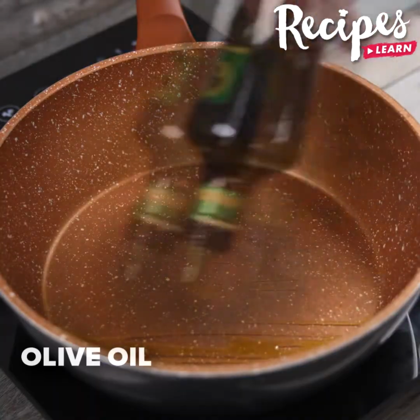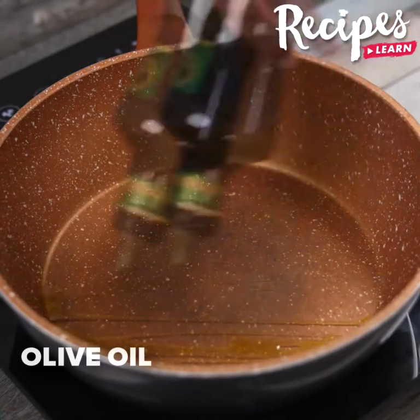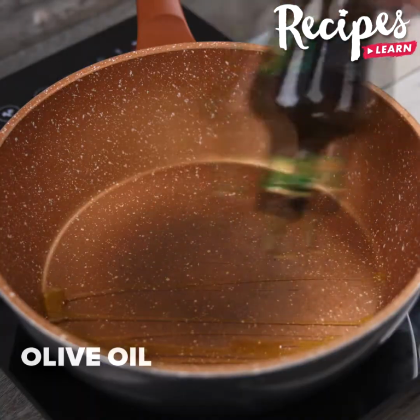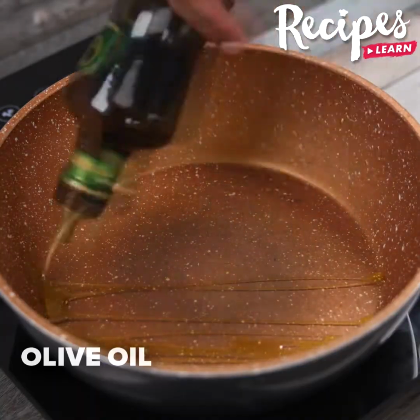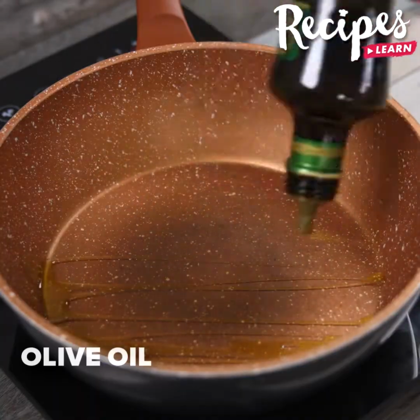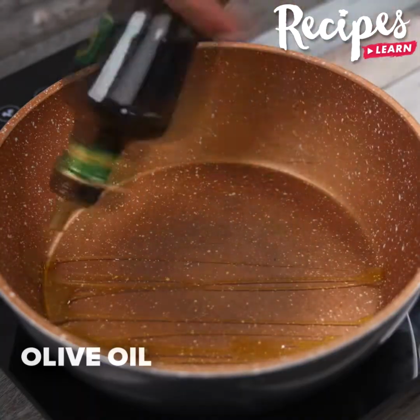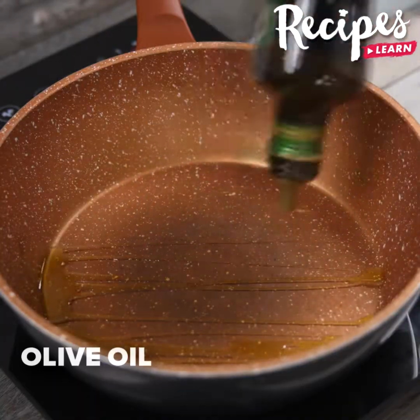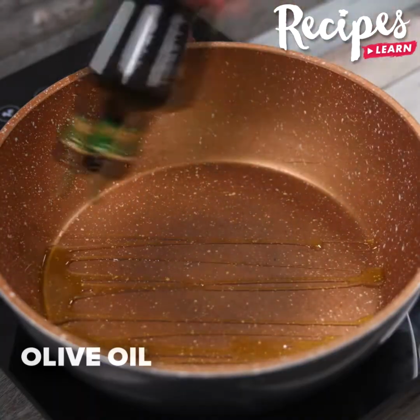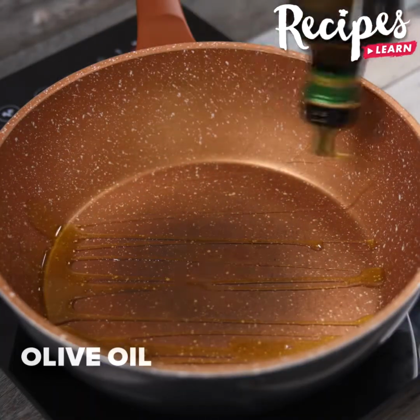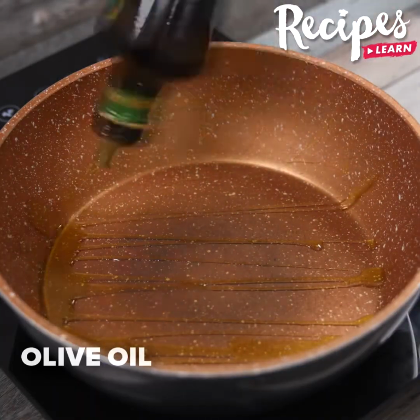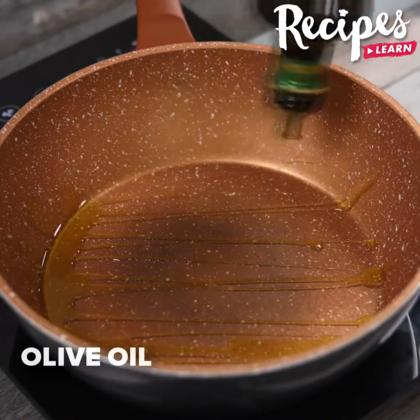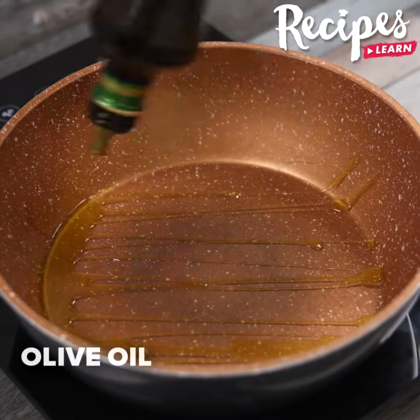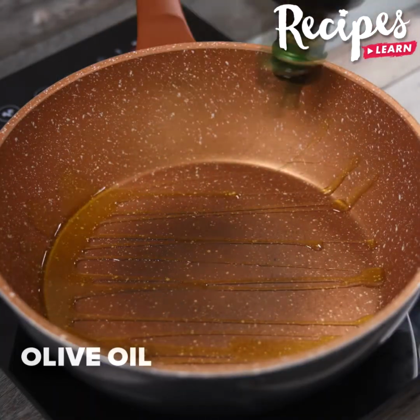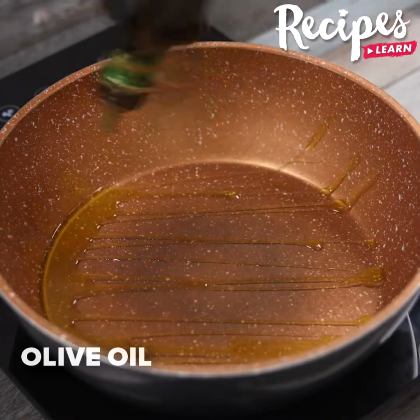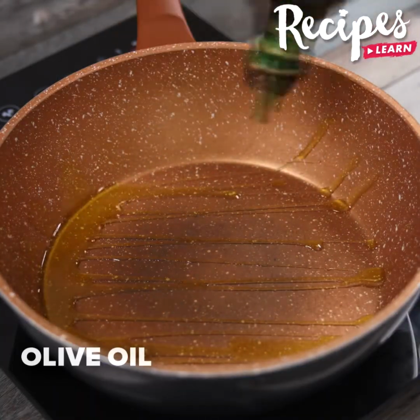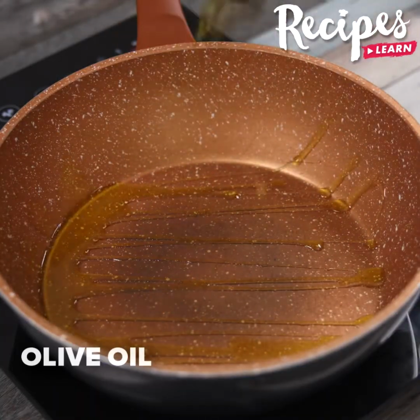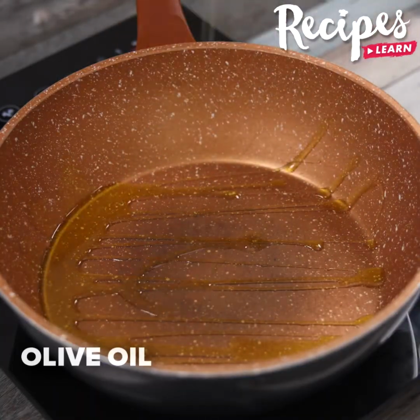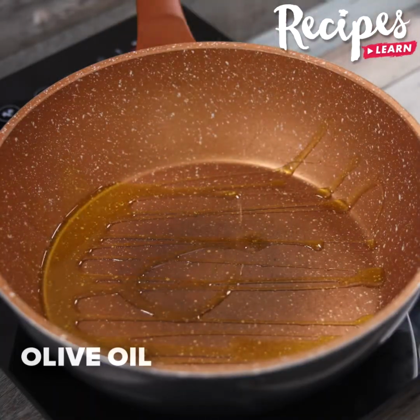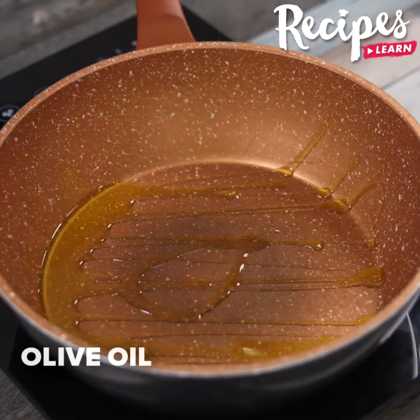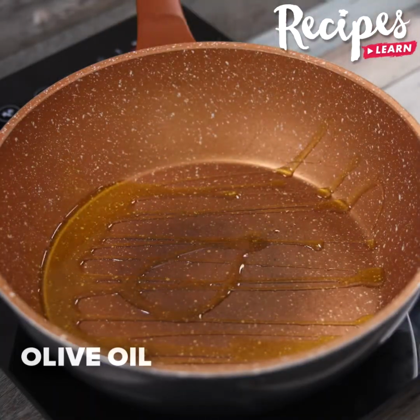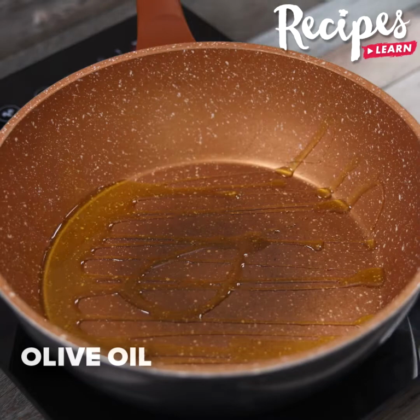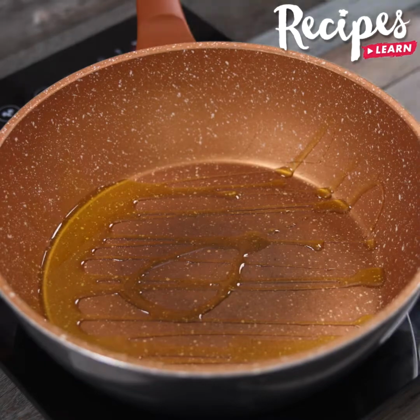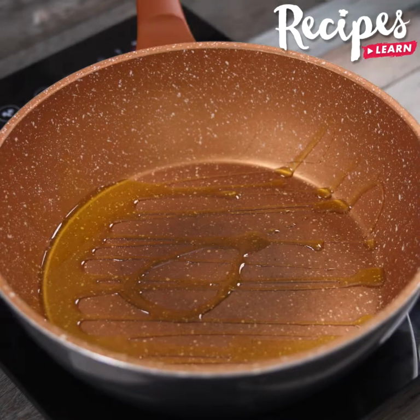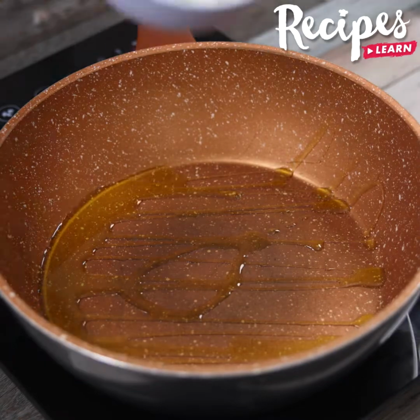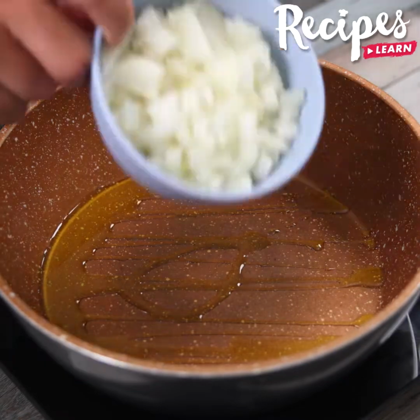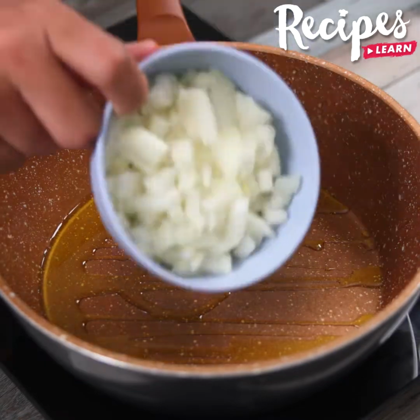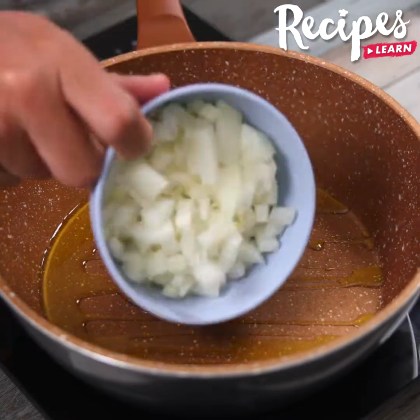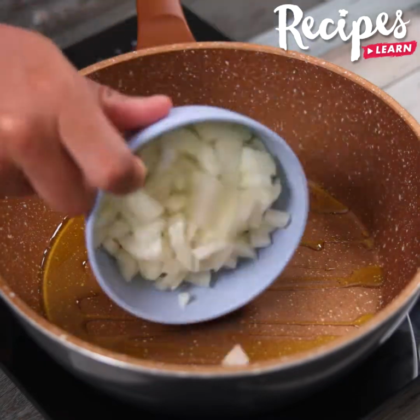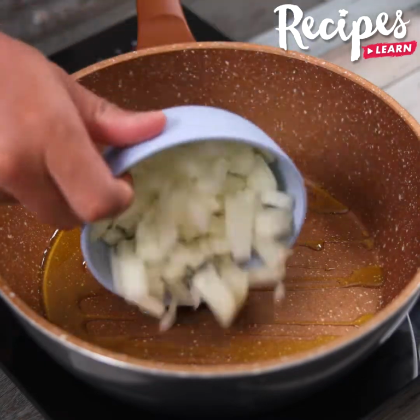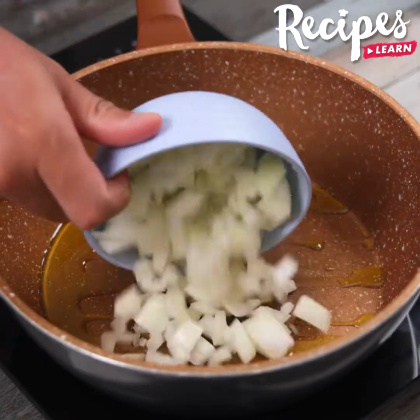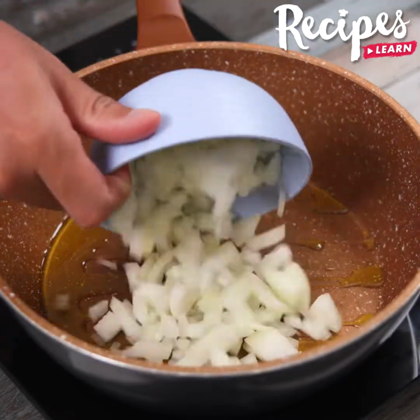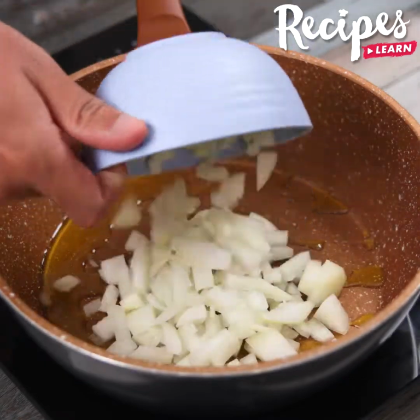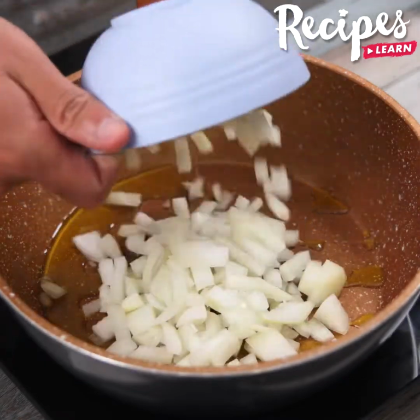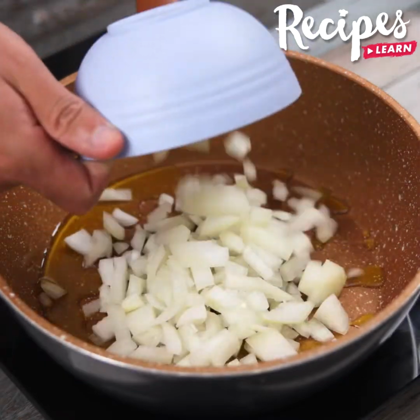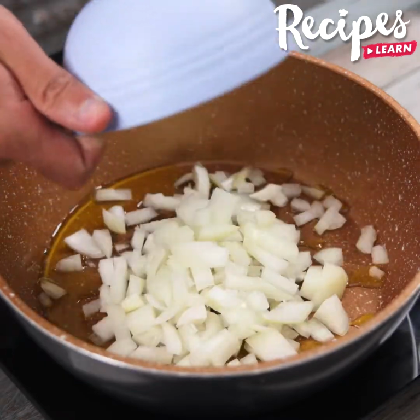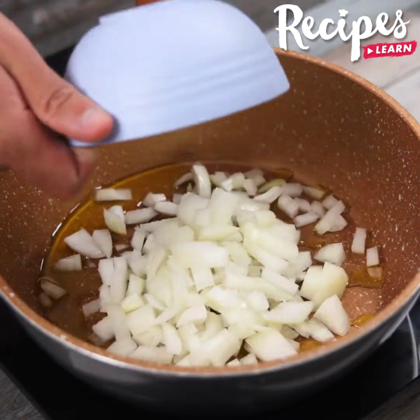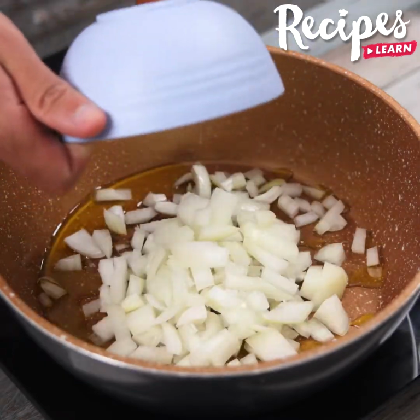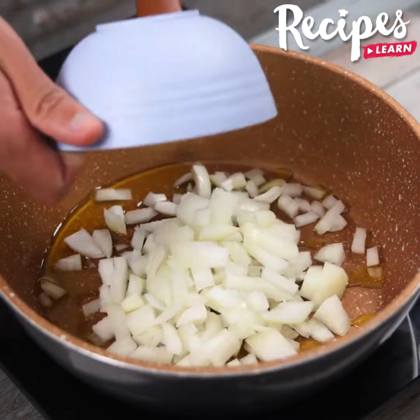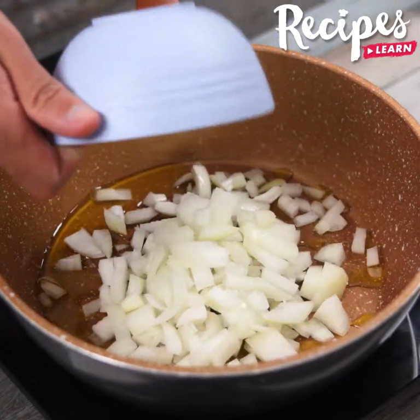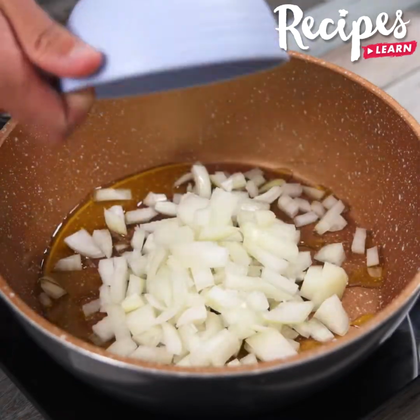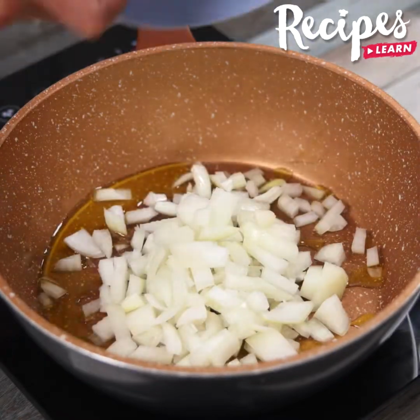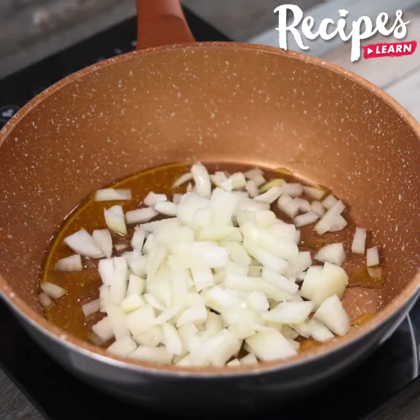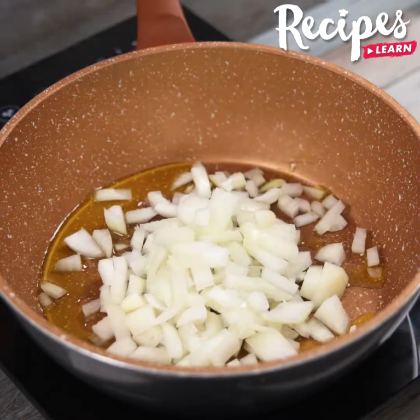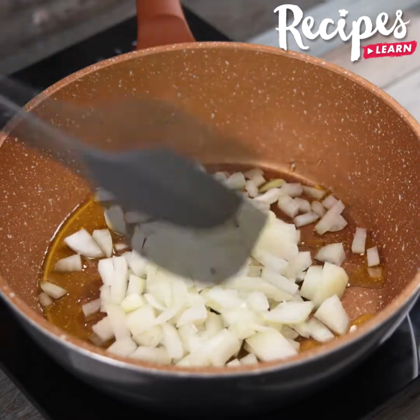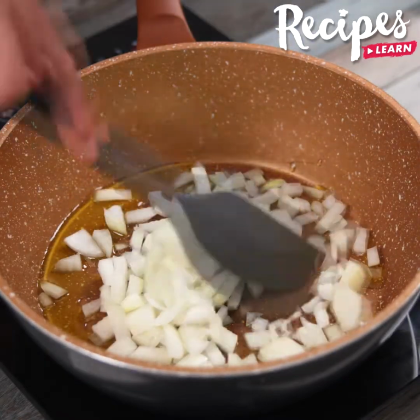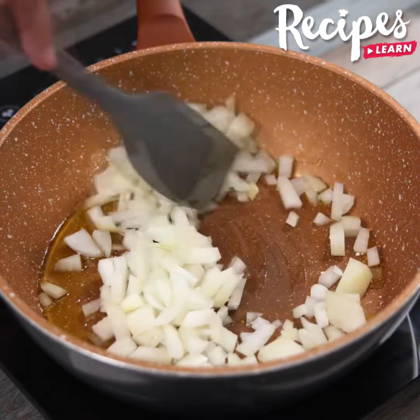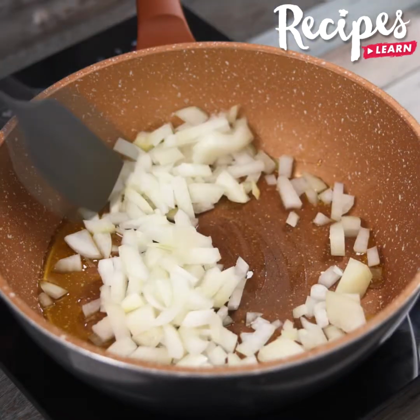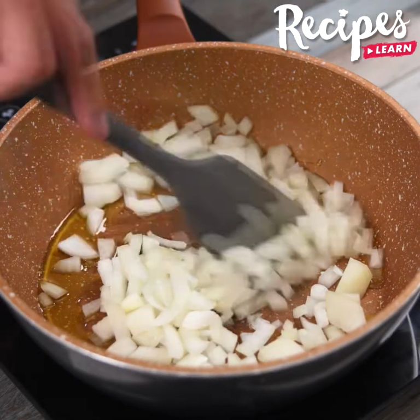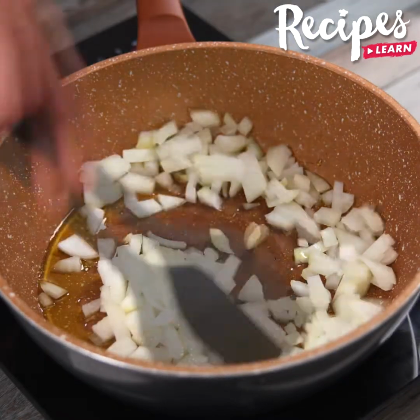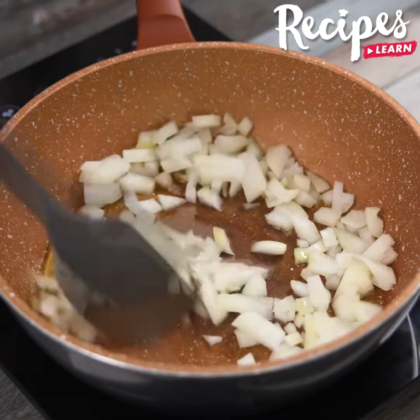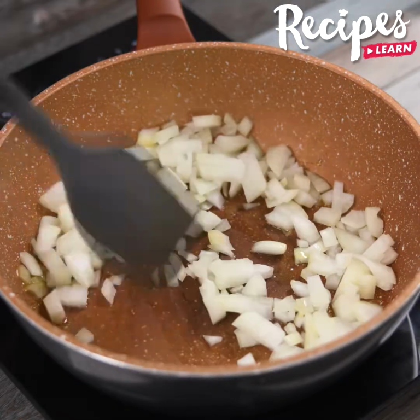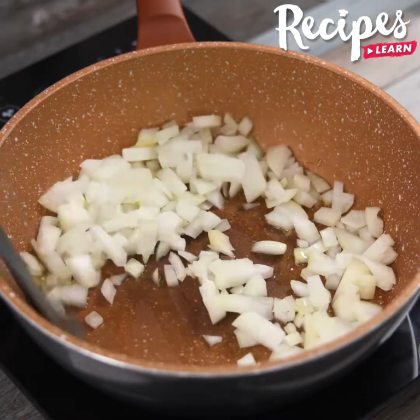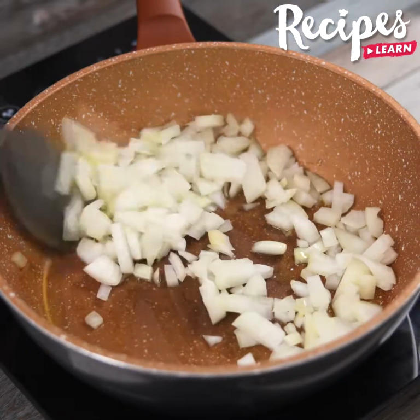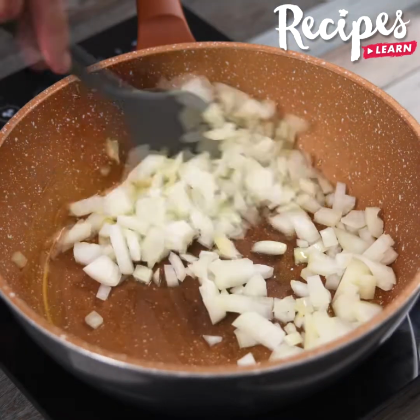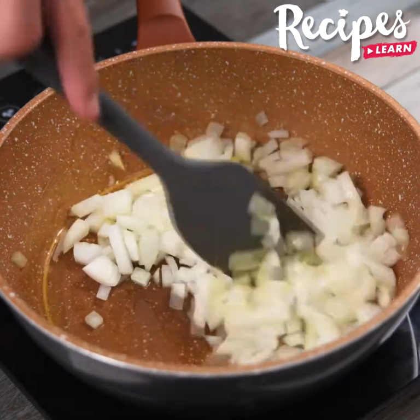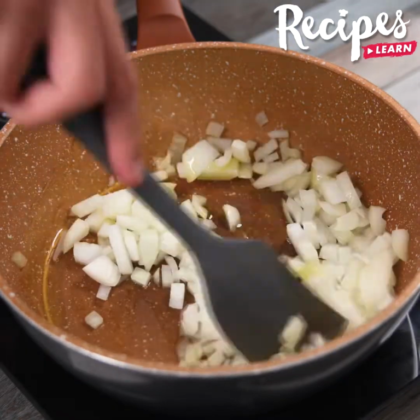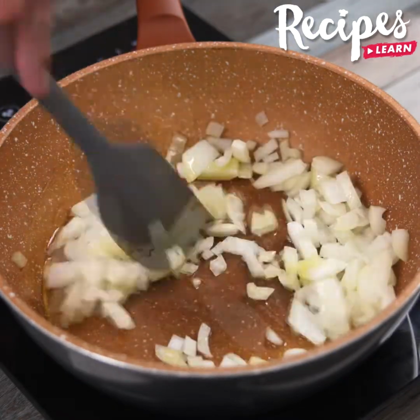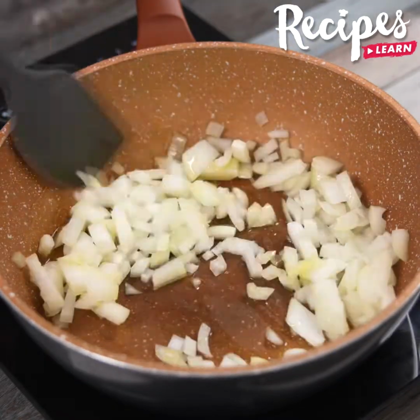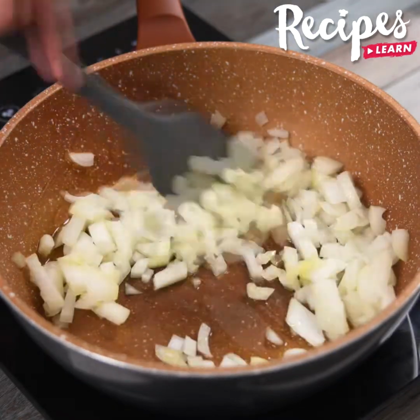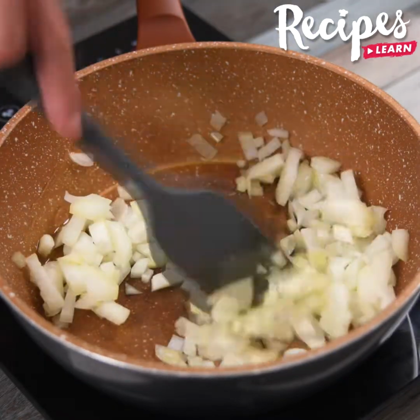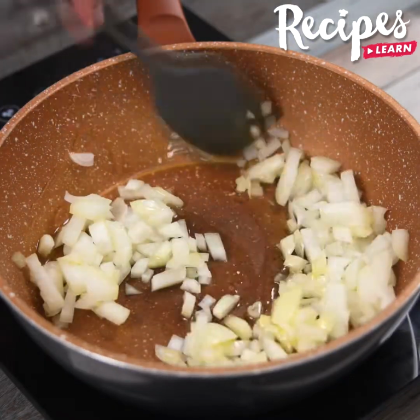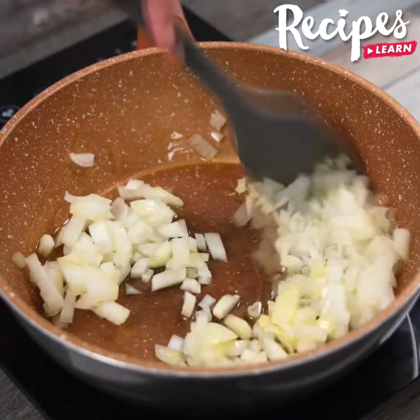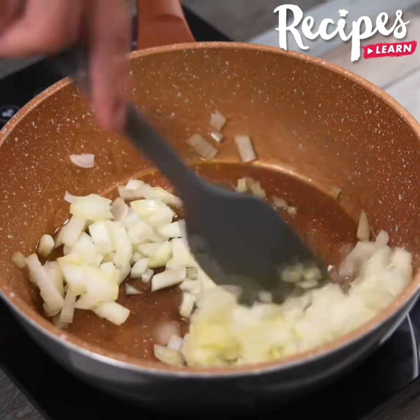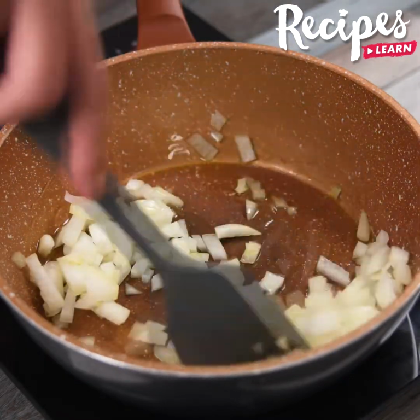In a pan, add 2 tablespoons of olive oil and the onion we cut, and let it fry for 2 to 3 minutes on medium heat.